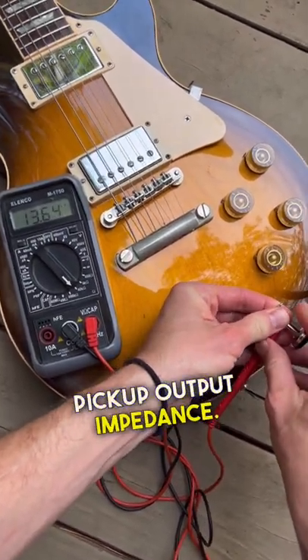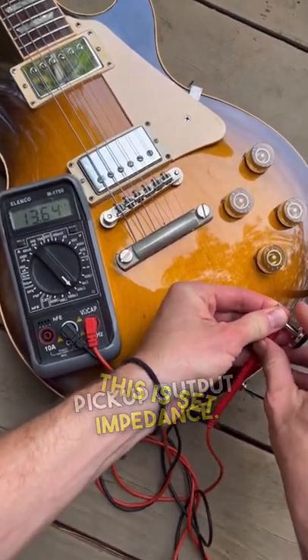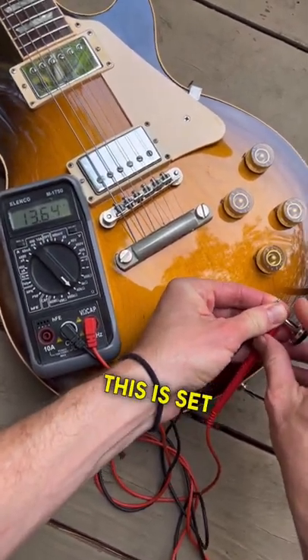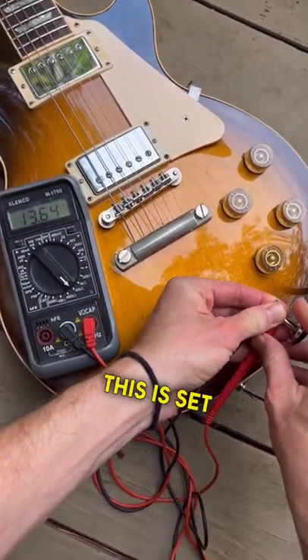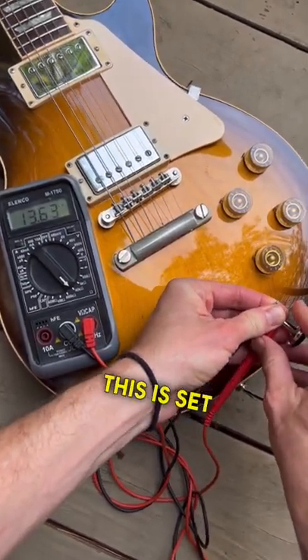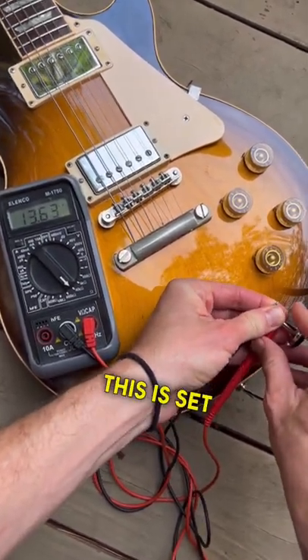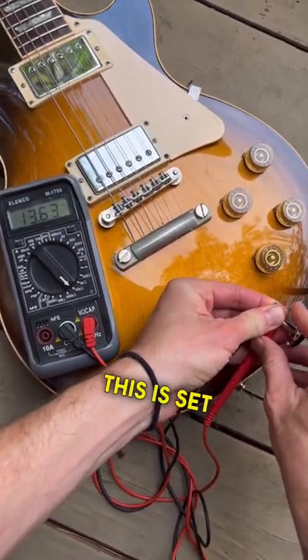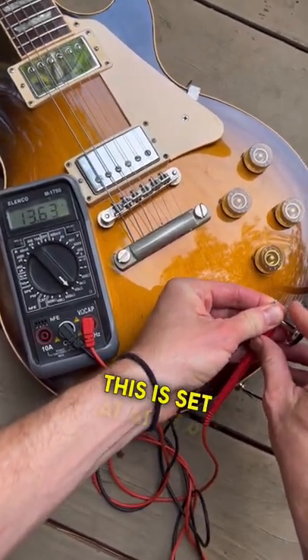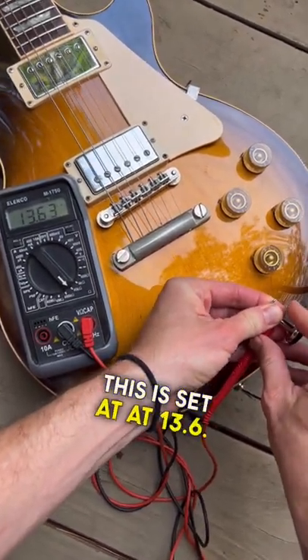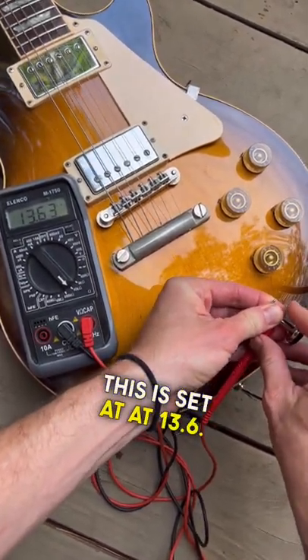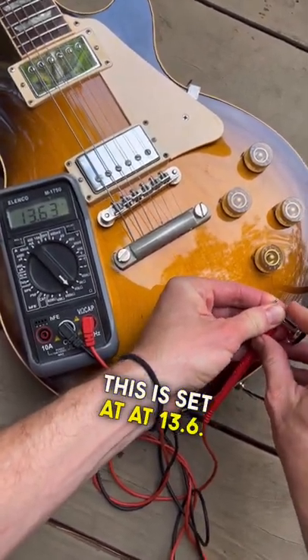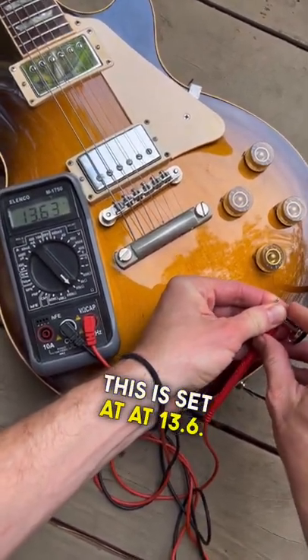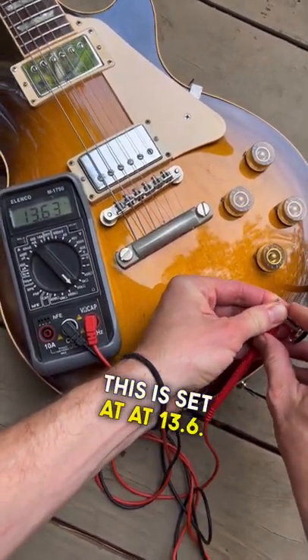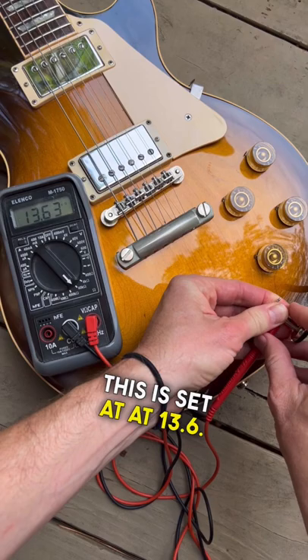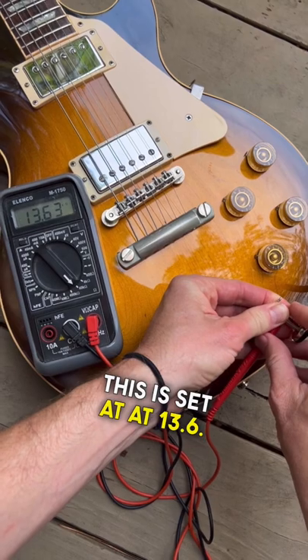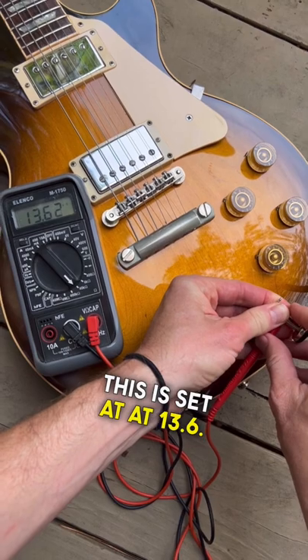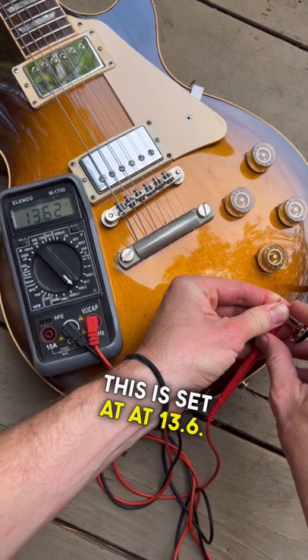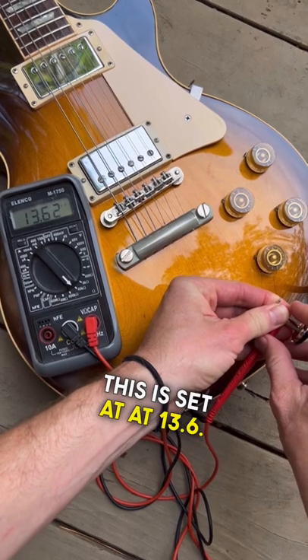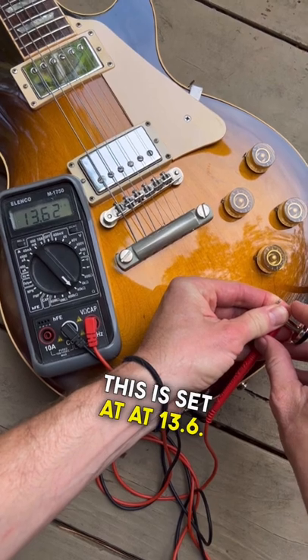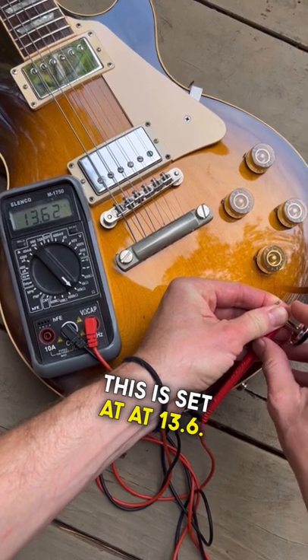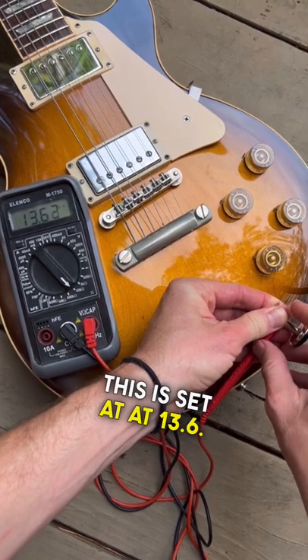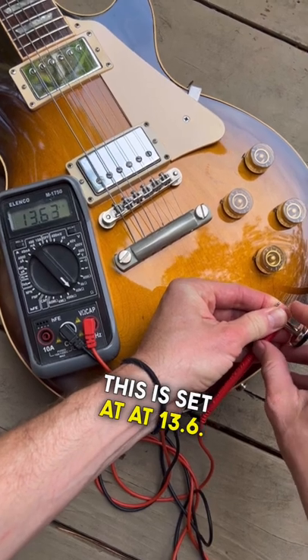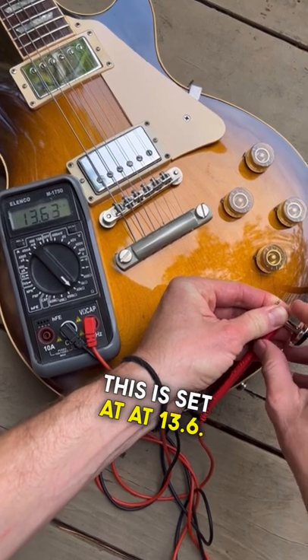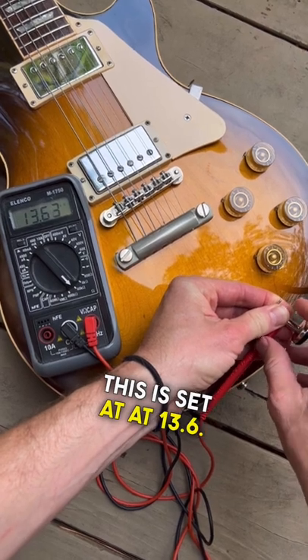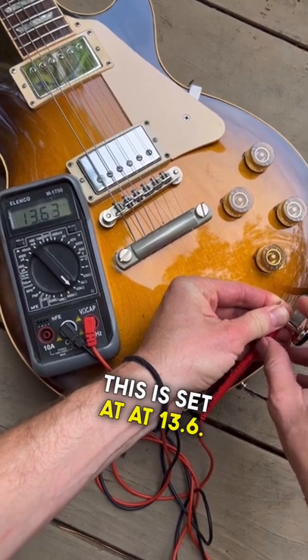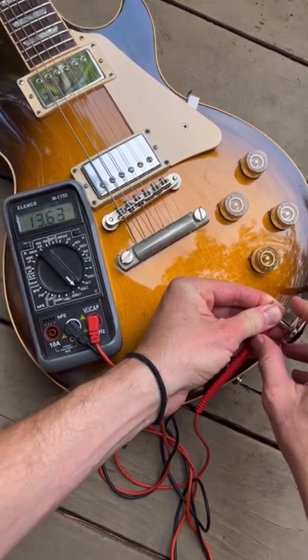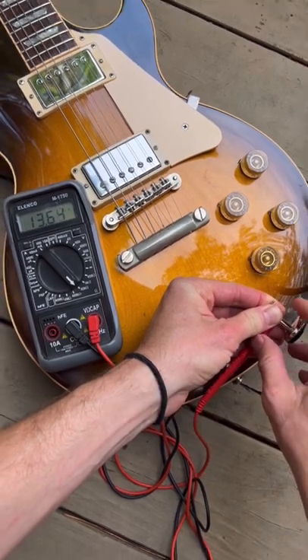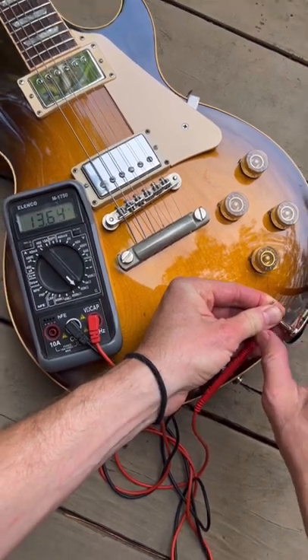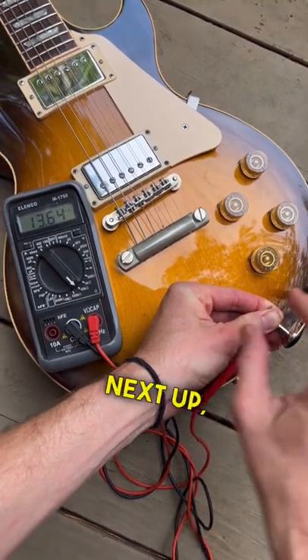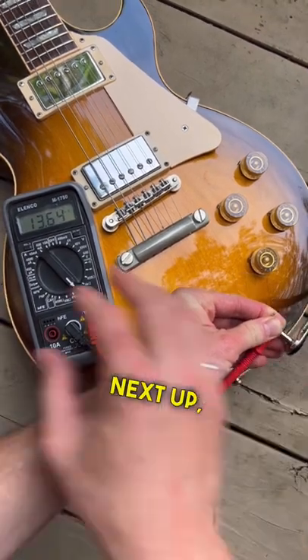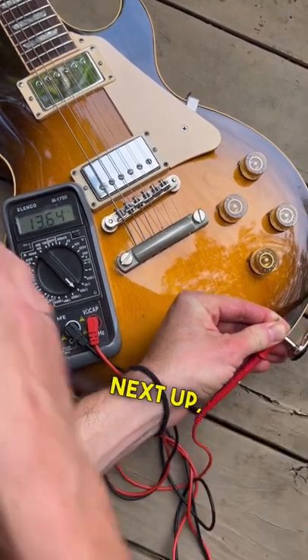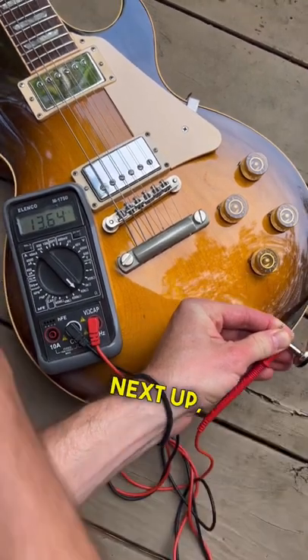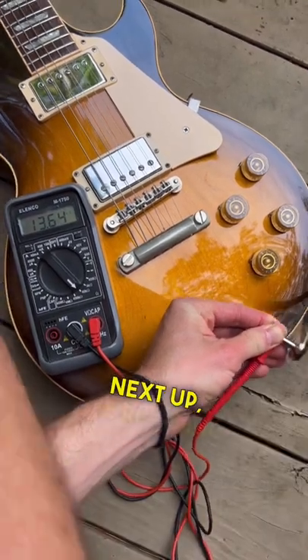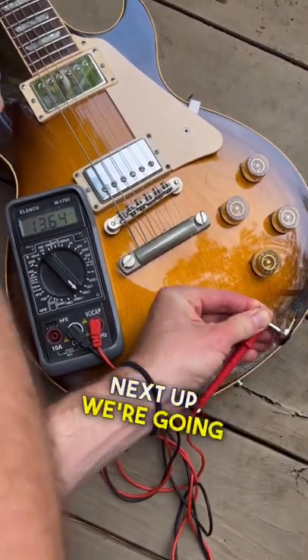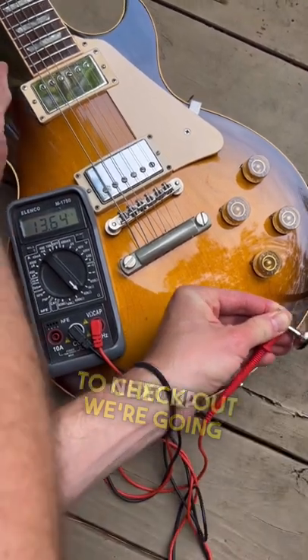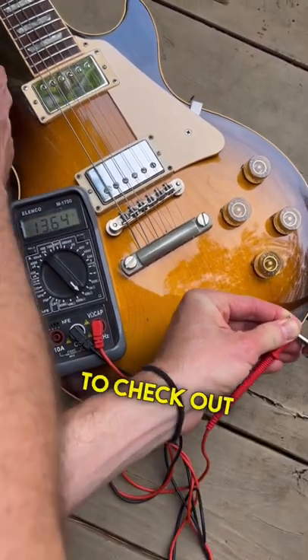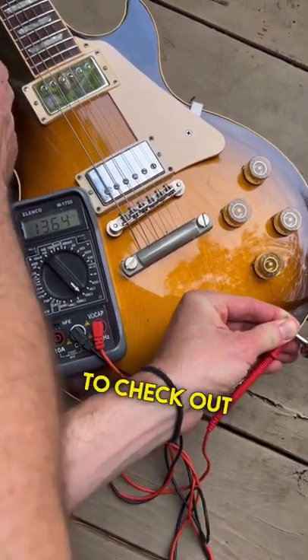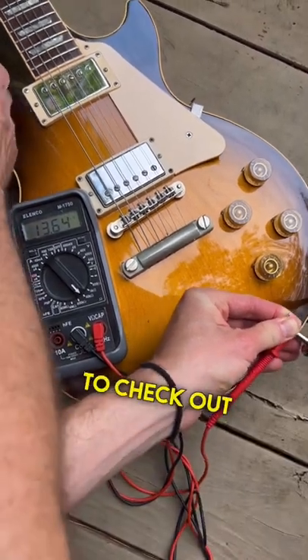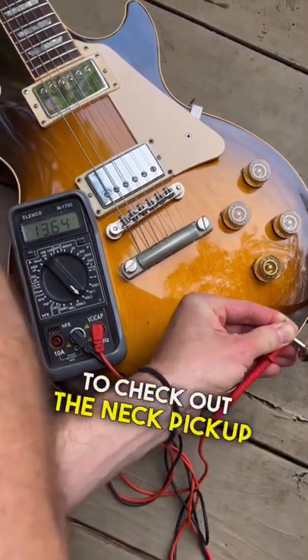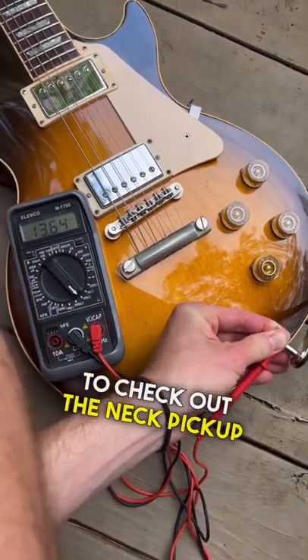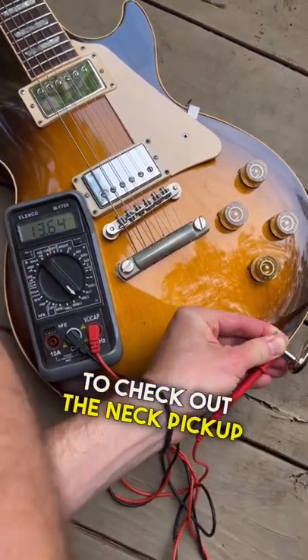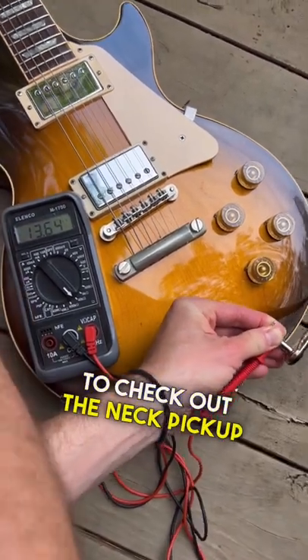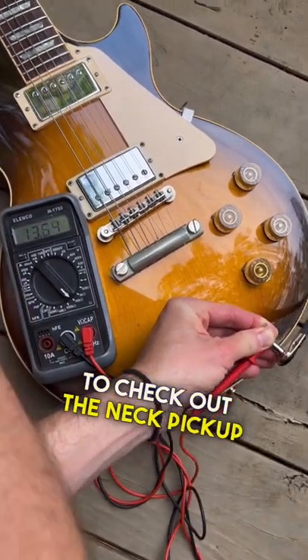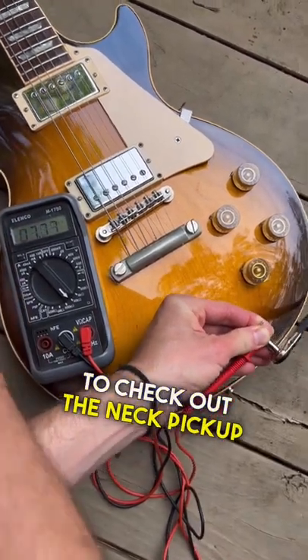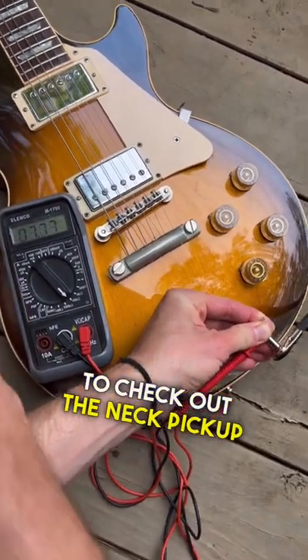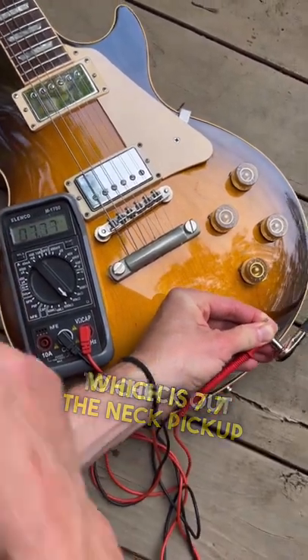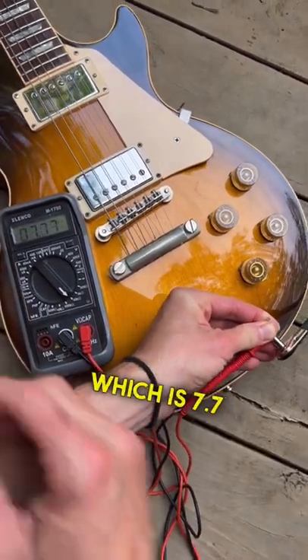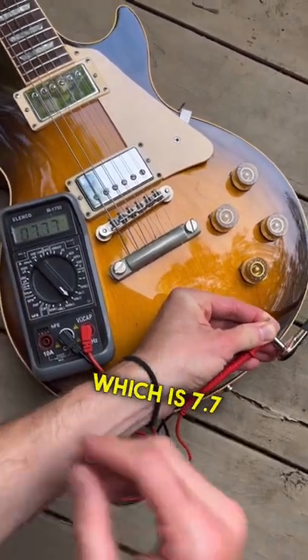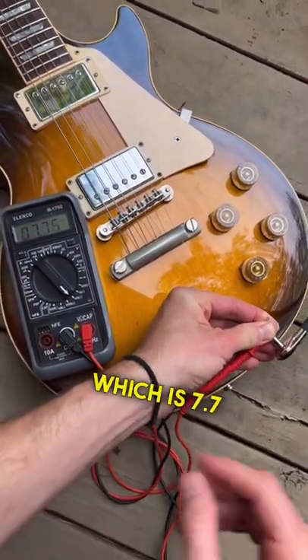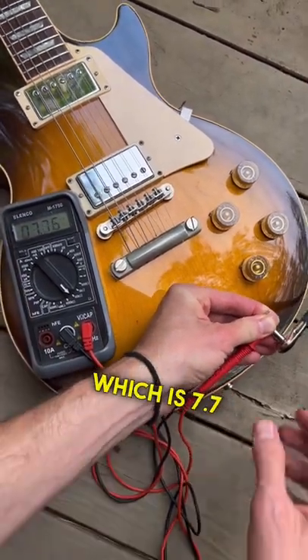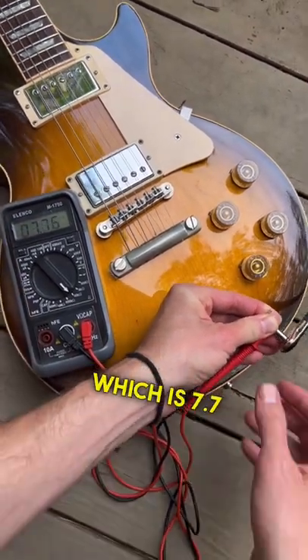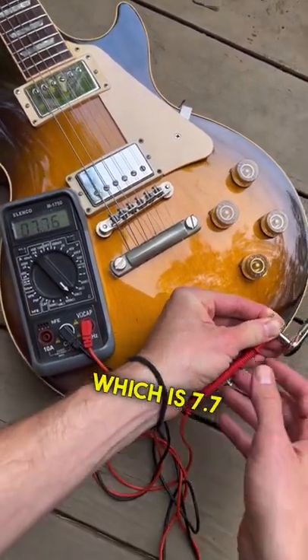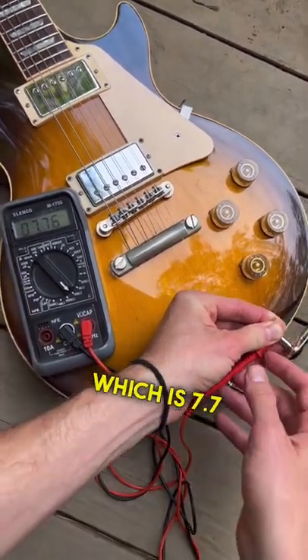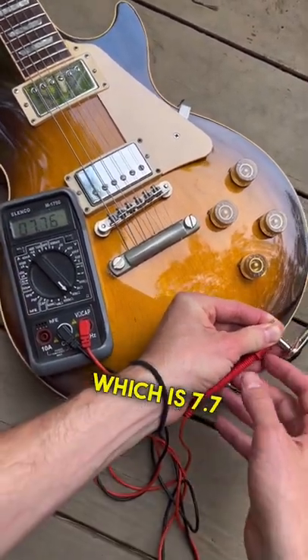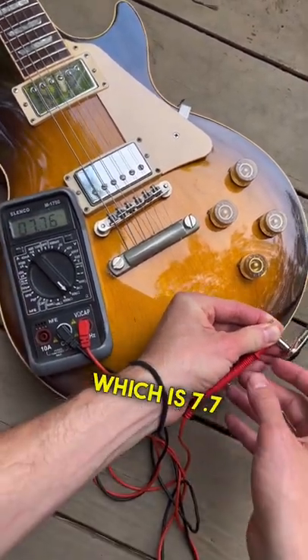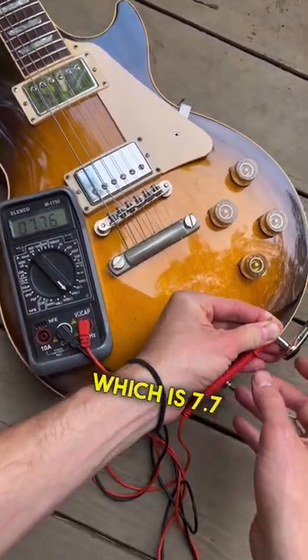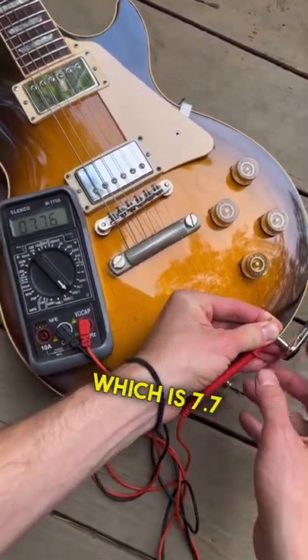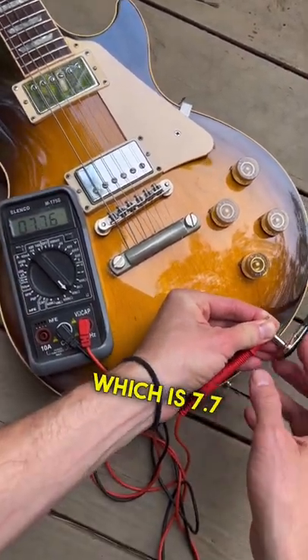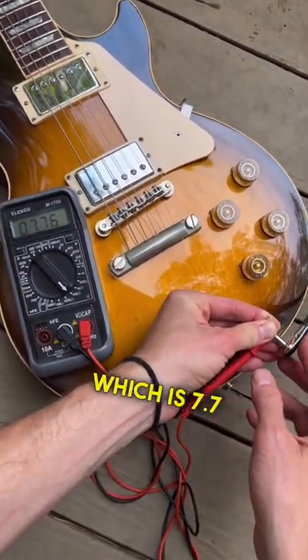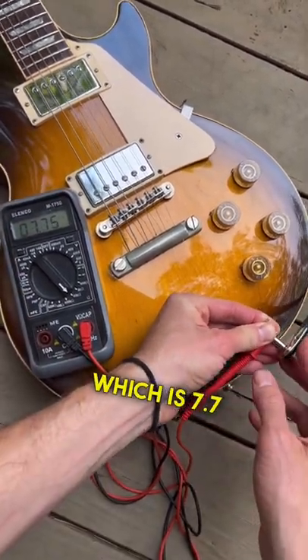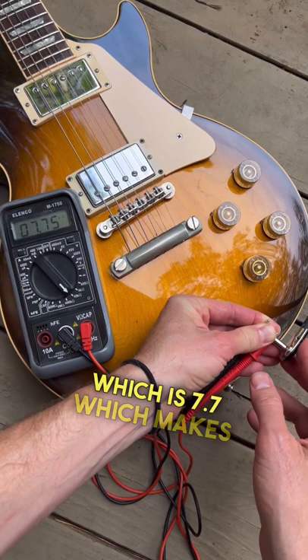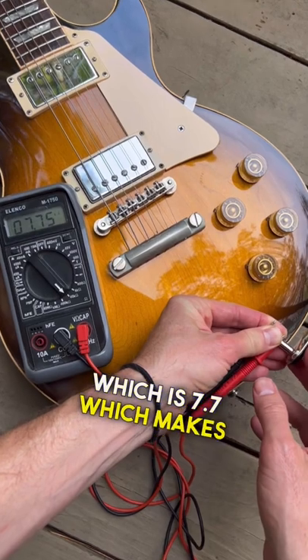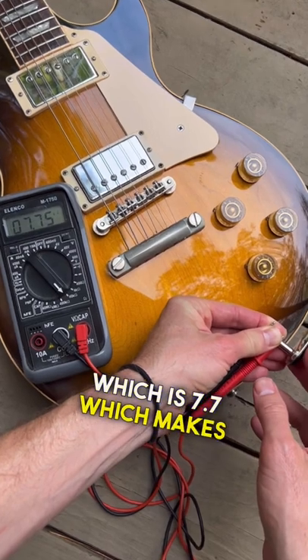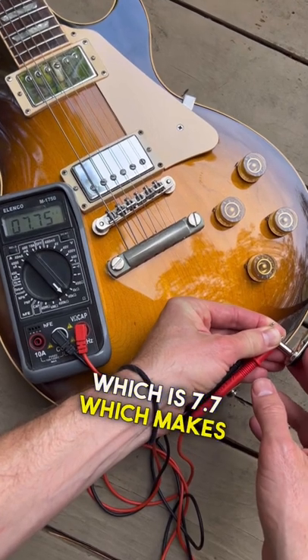The bridge pickup is reading 13.6k ohms. Next up, the neck pickup comes in at 7.7k ohms, which makes sense.